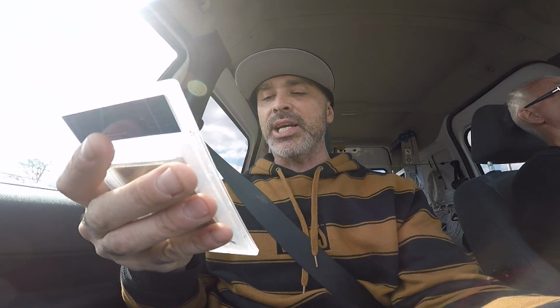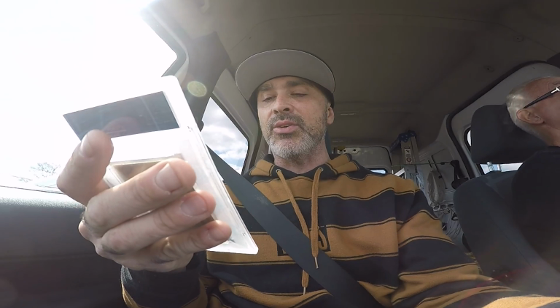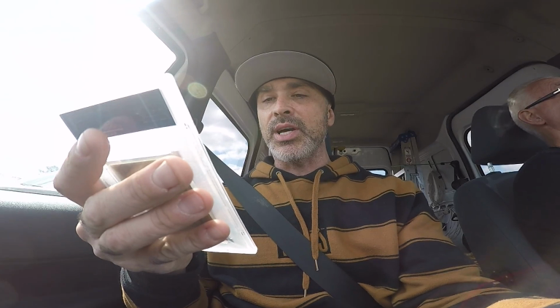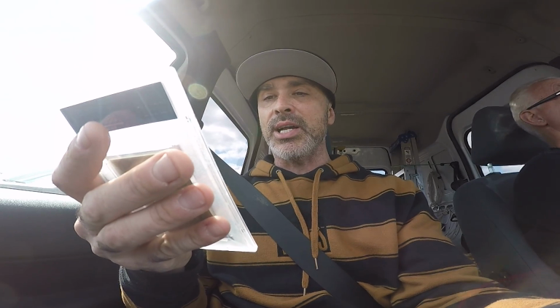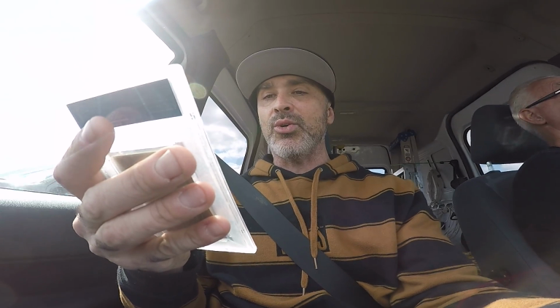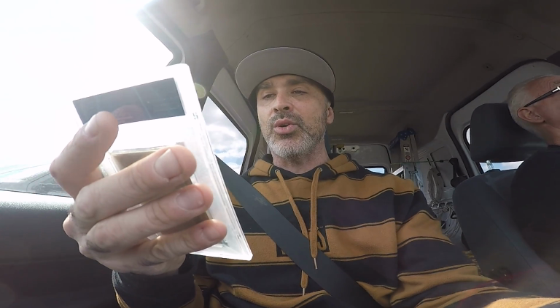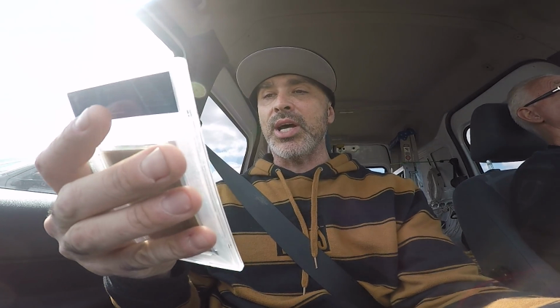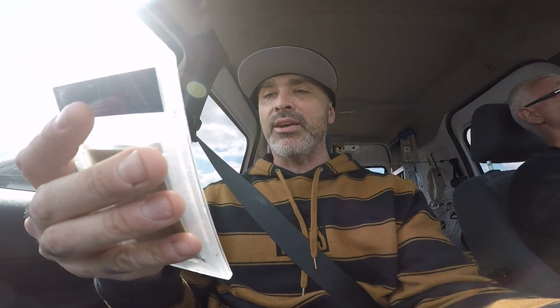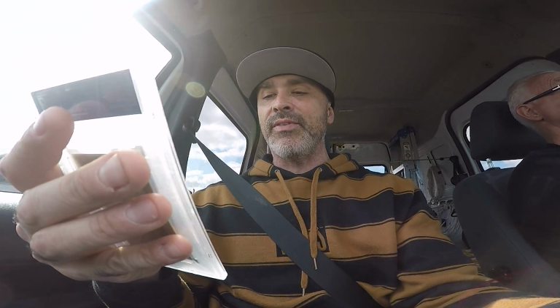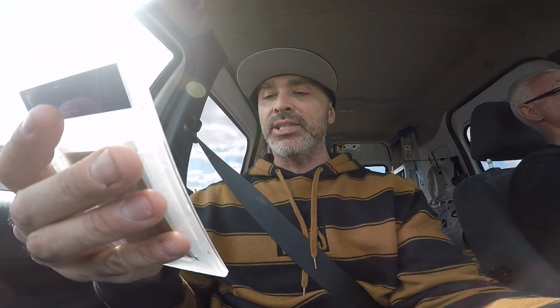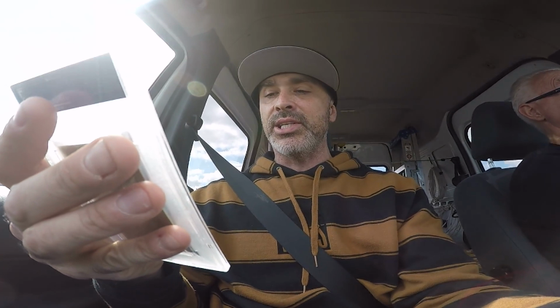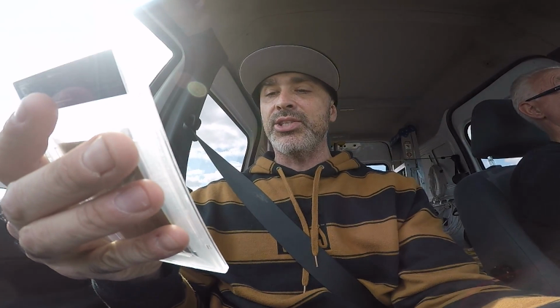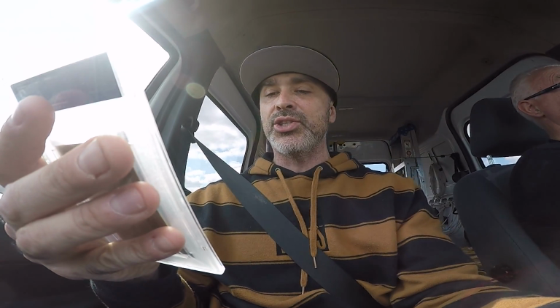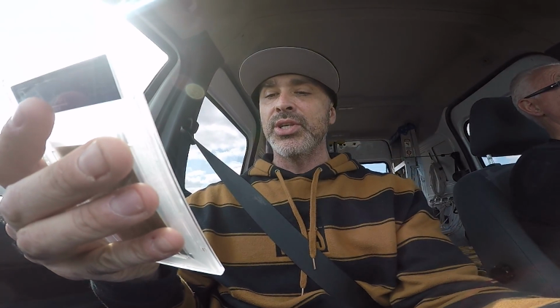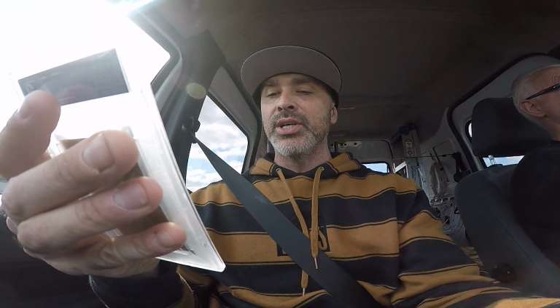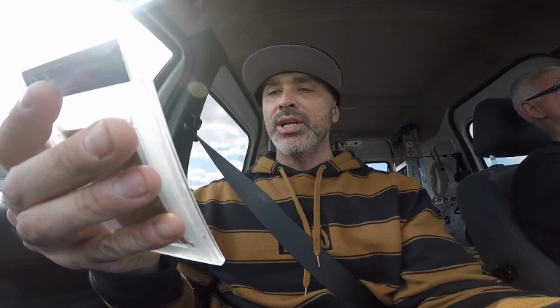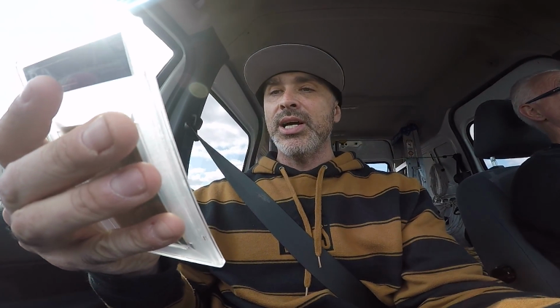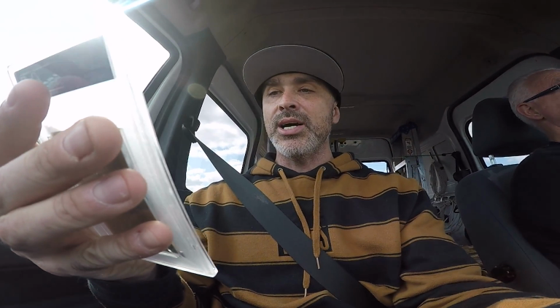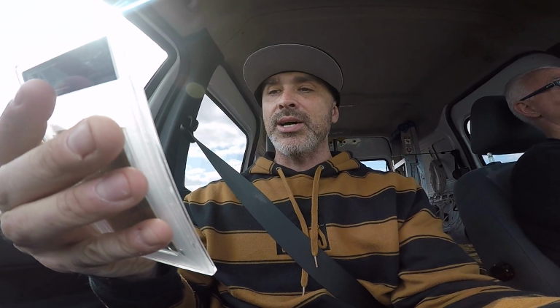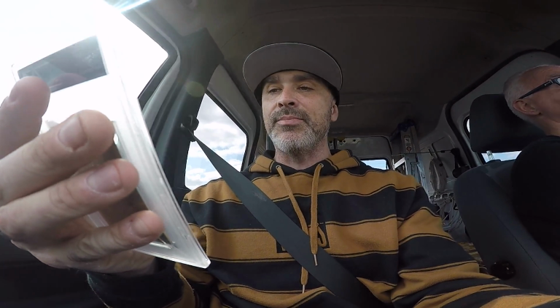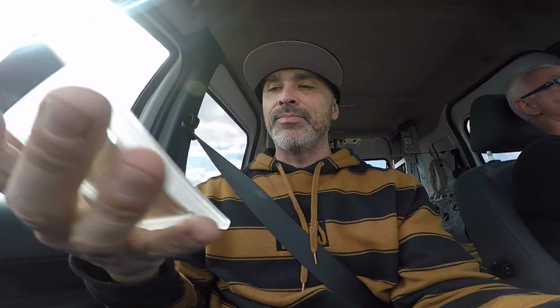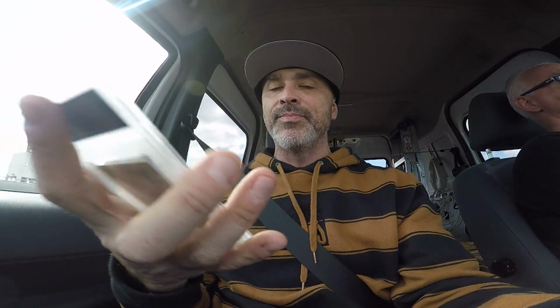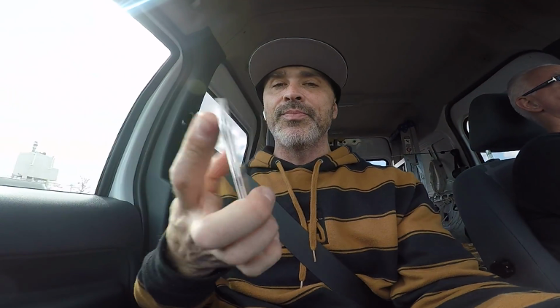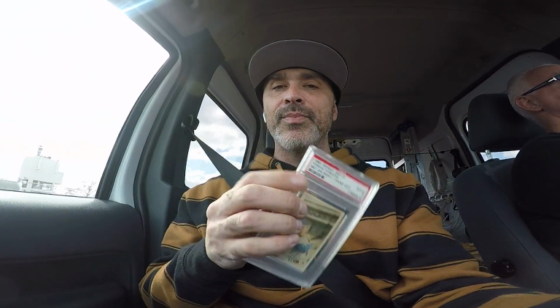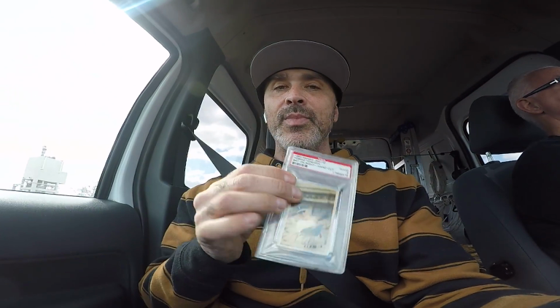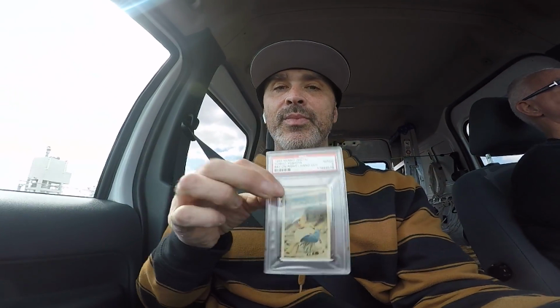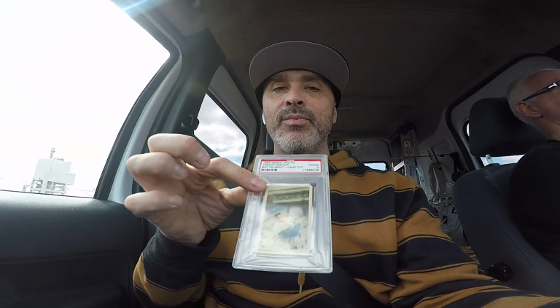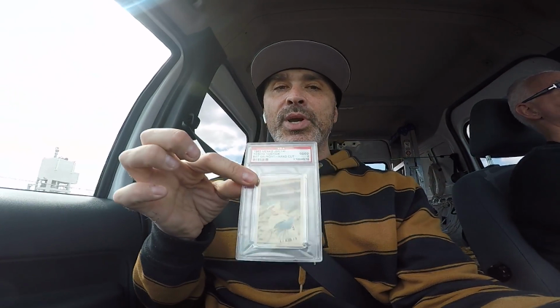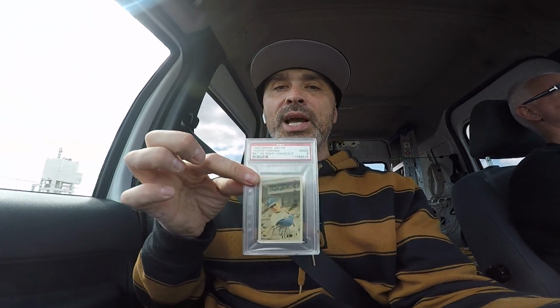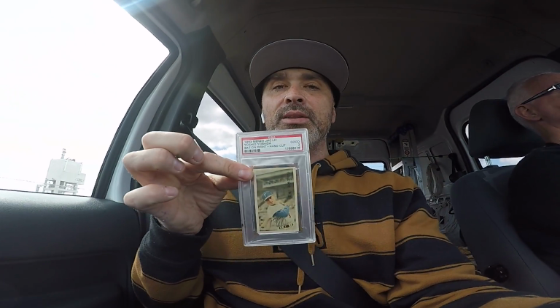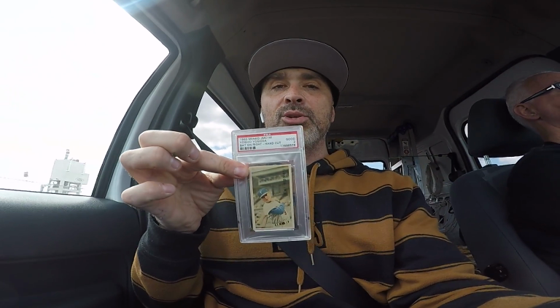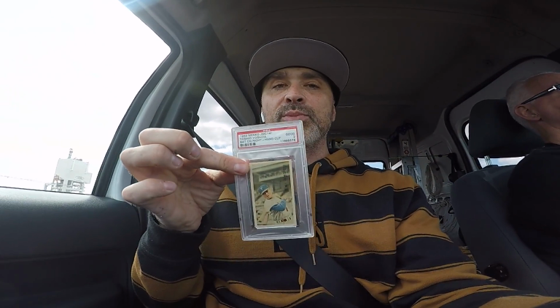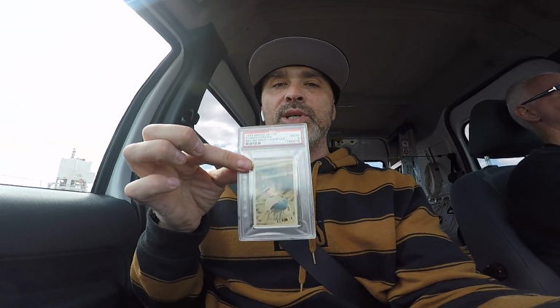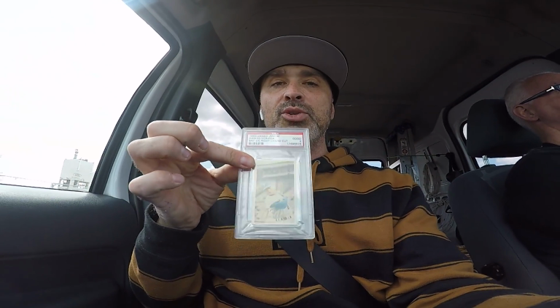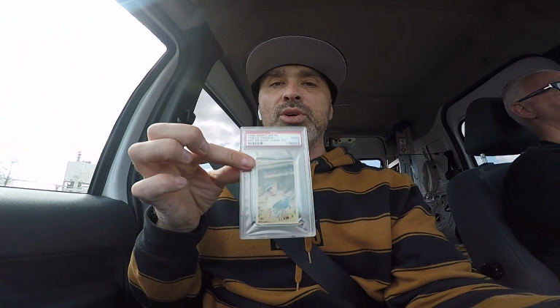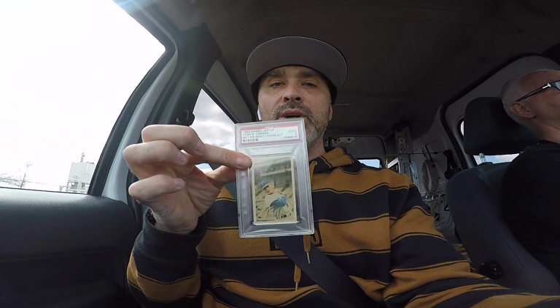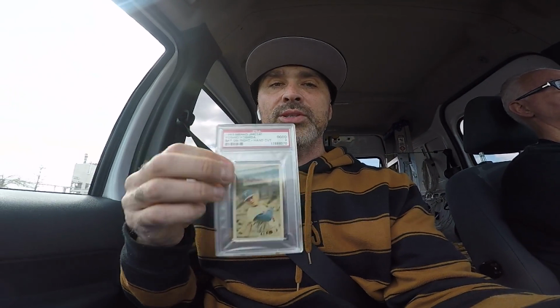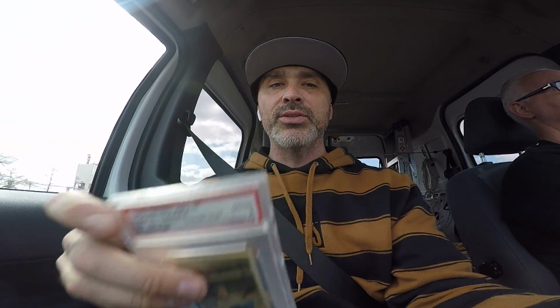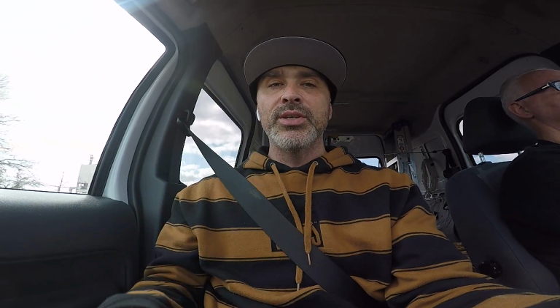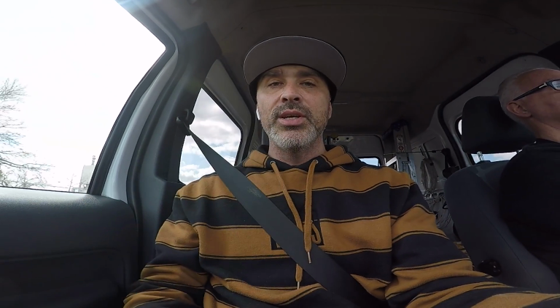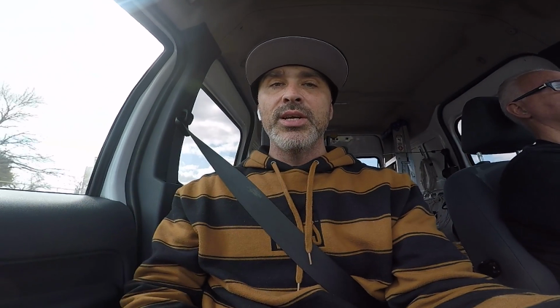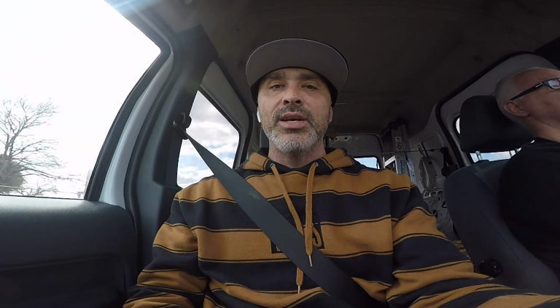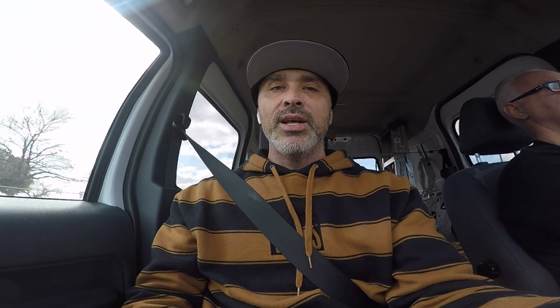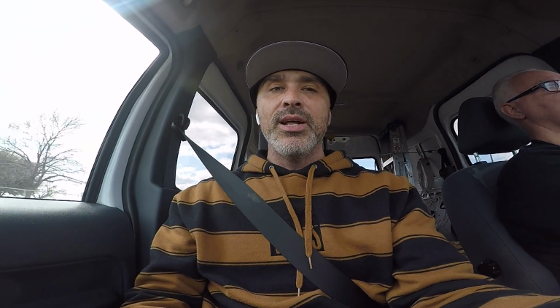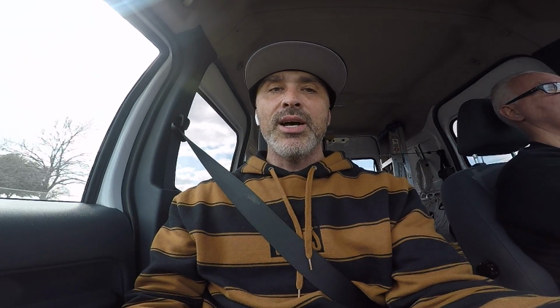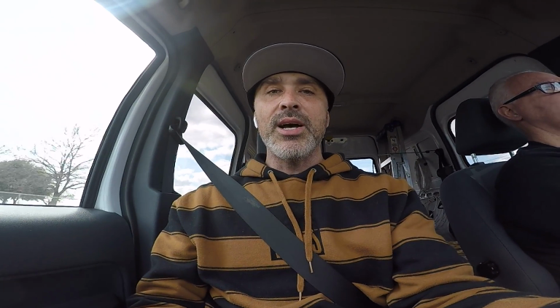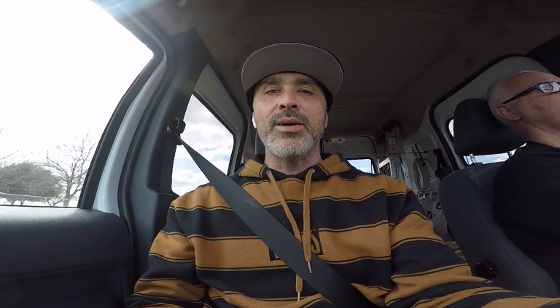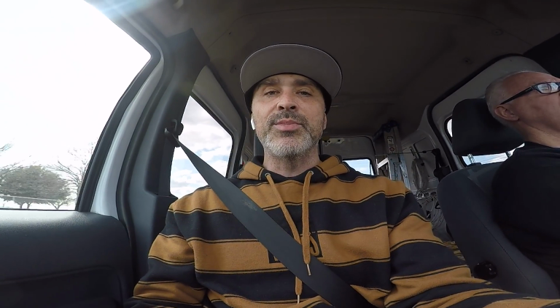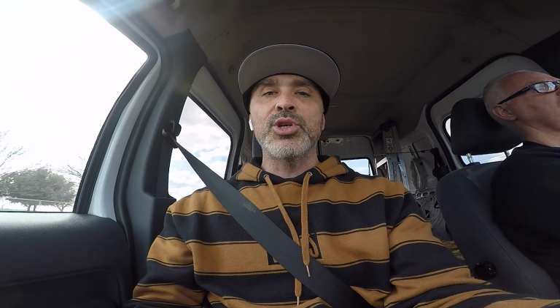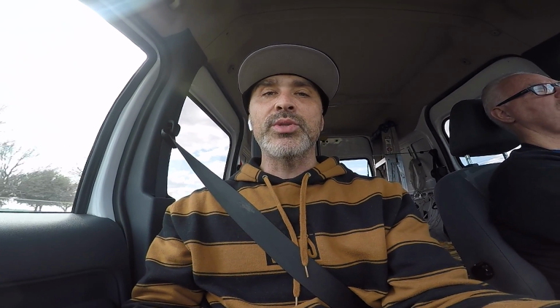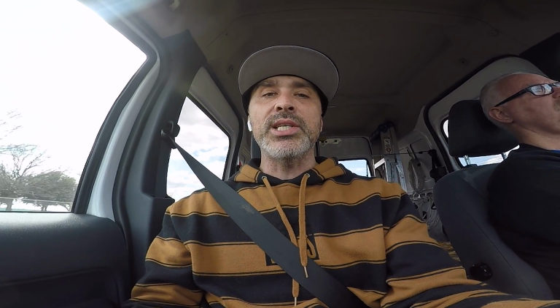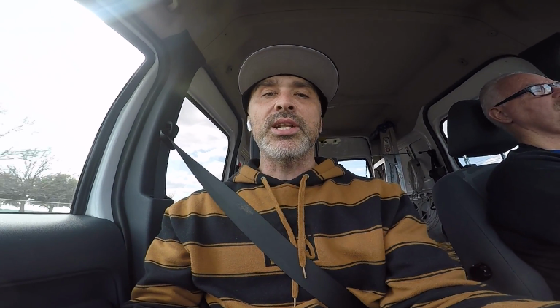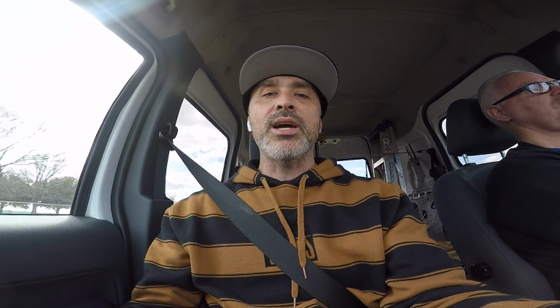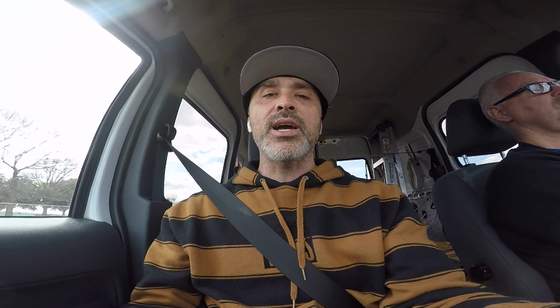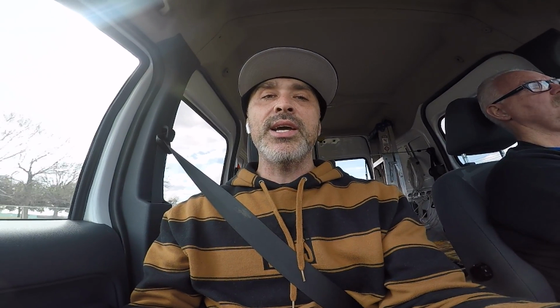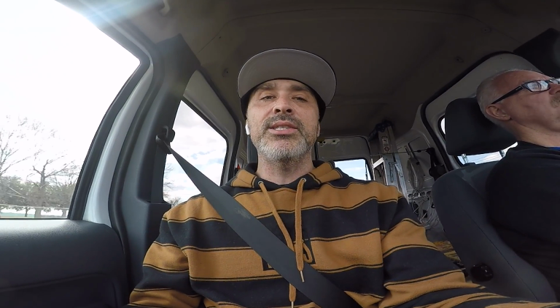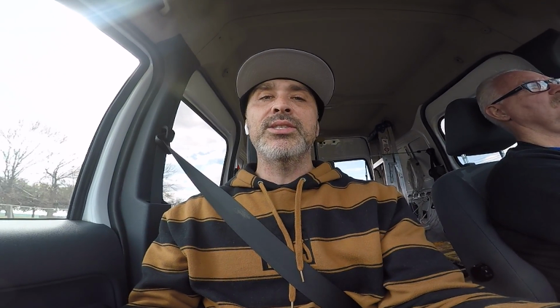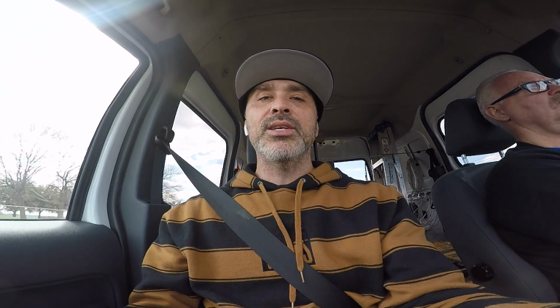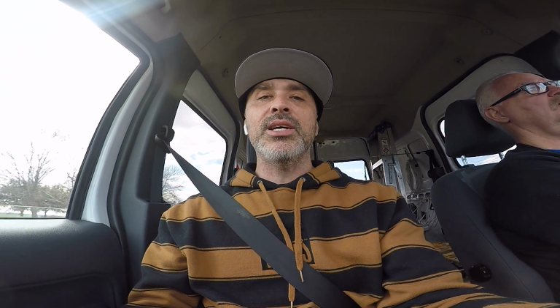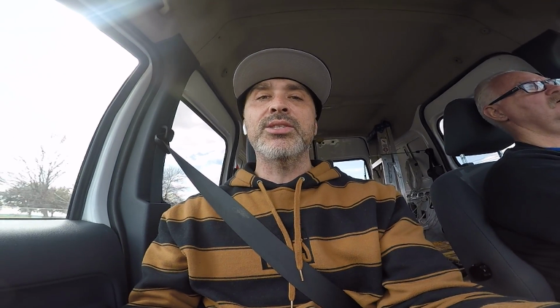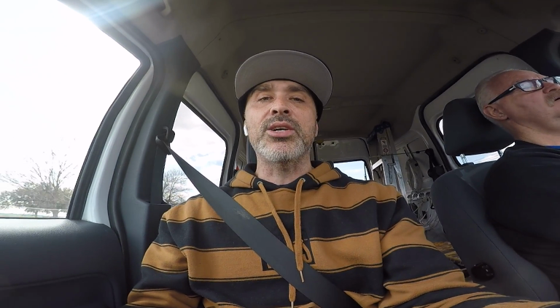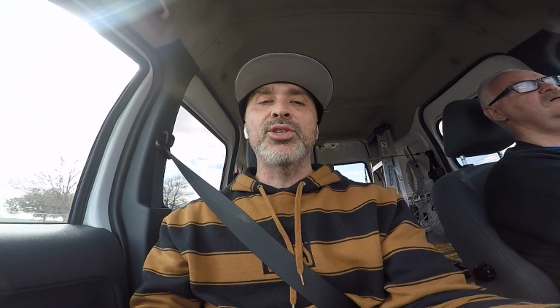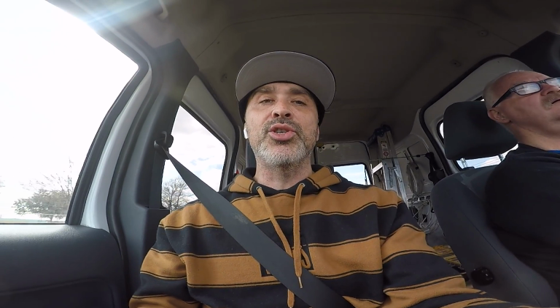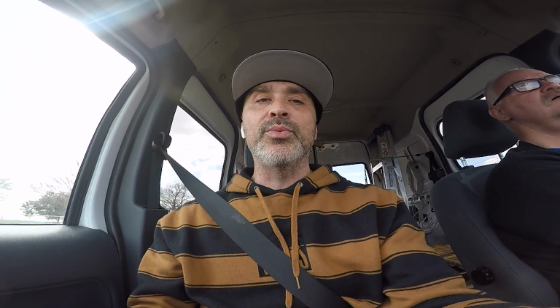Those are my cards. Like I said, I don't have a whole lot of vintage, but those are my two cards. Thanks a lot guys, talk to you soon.